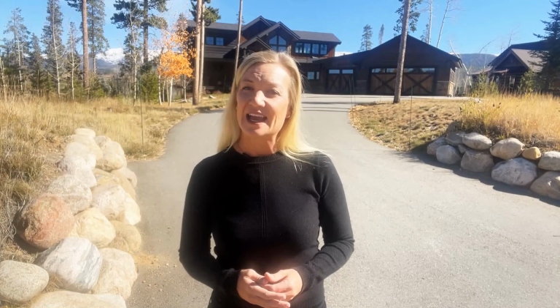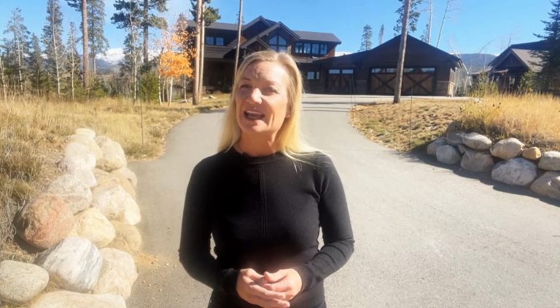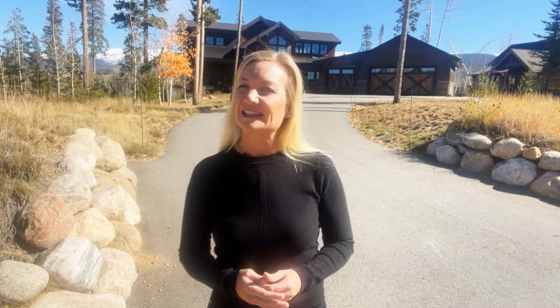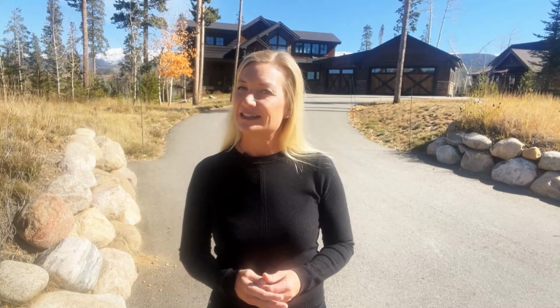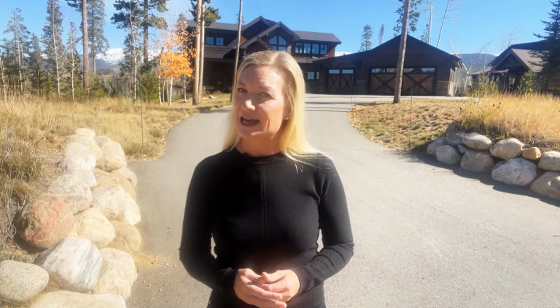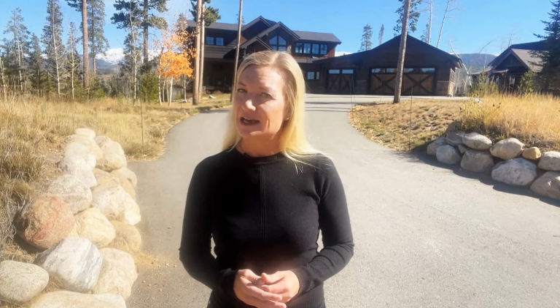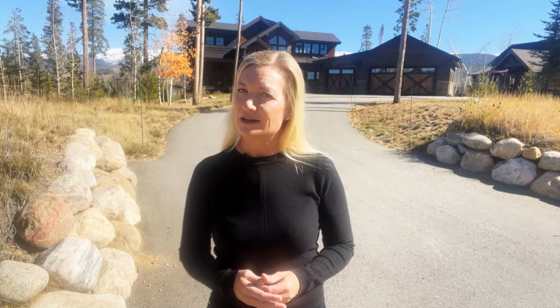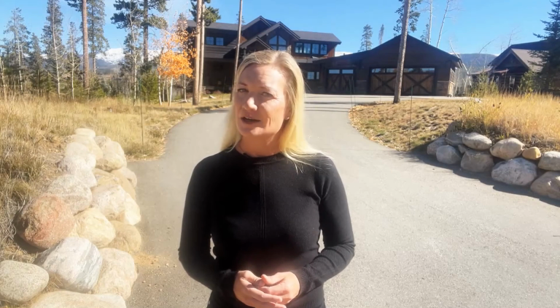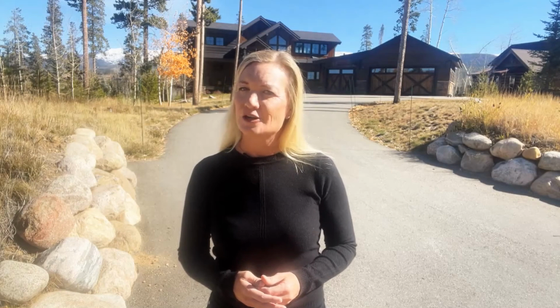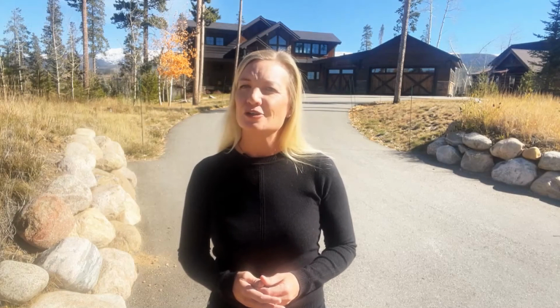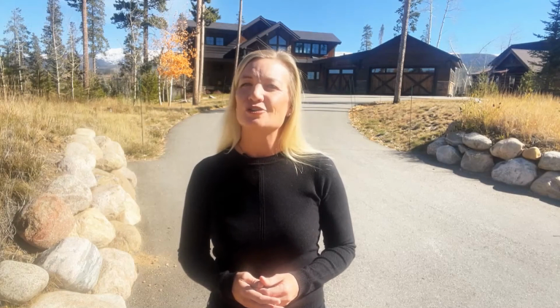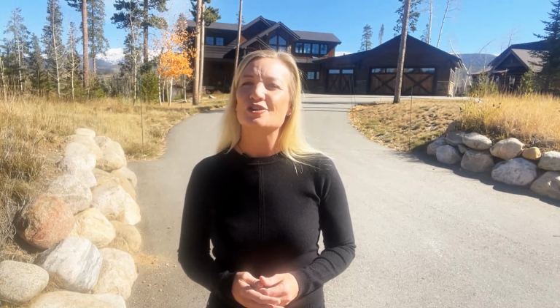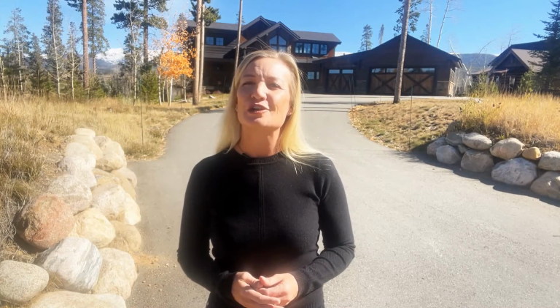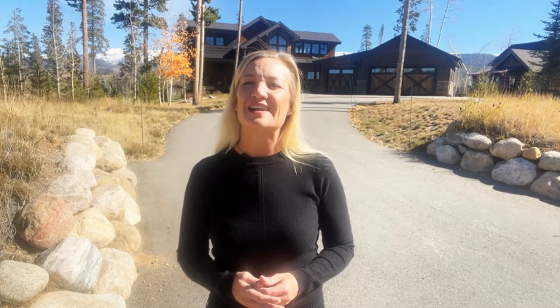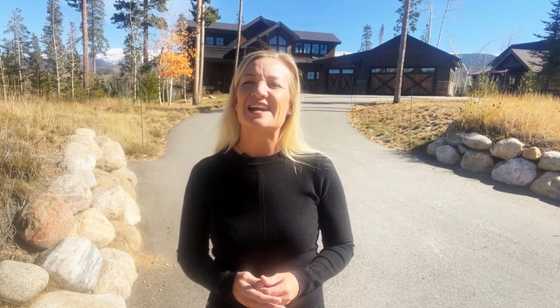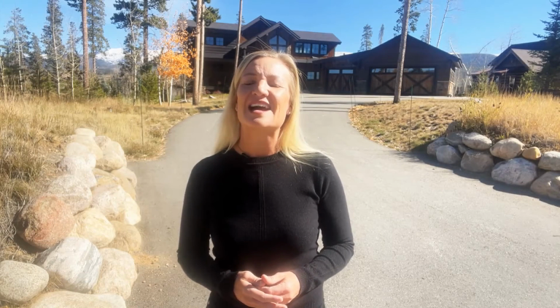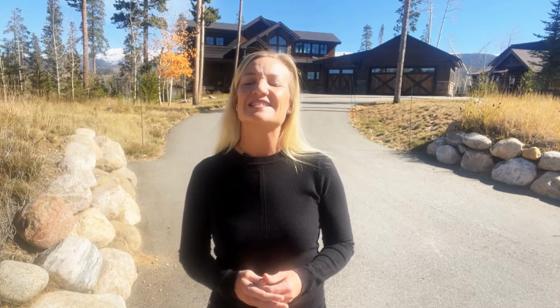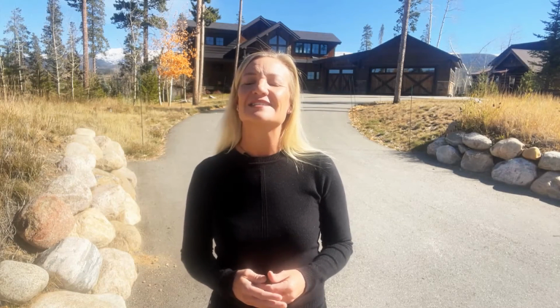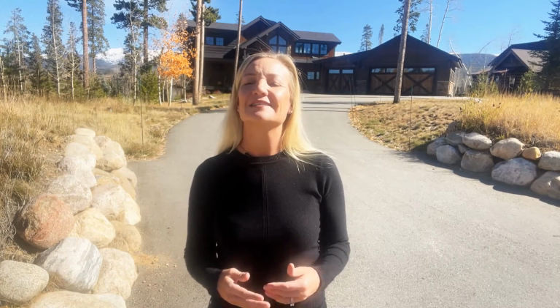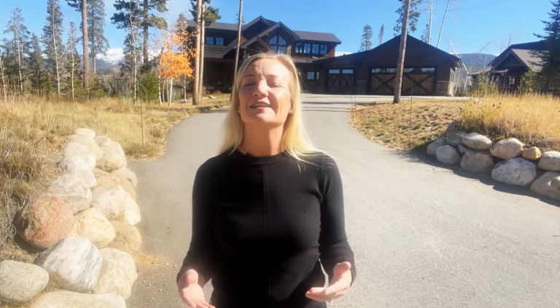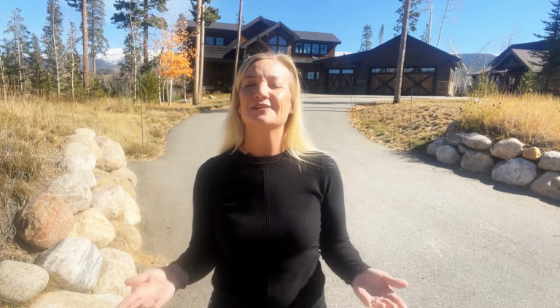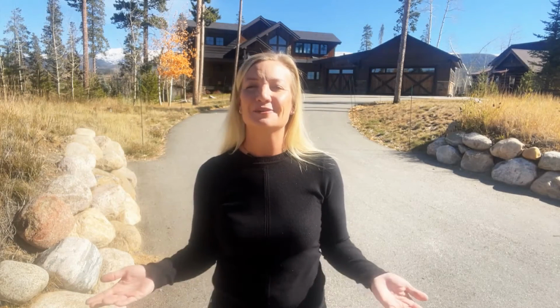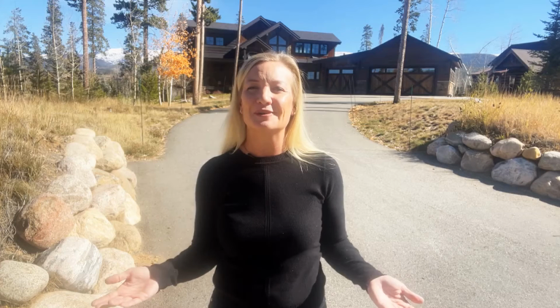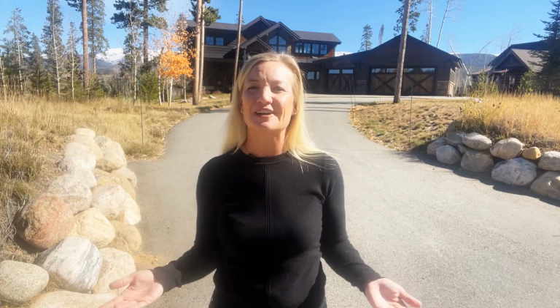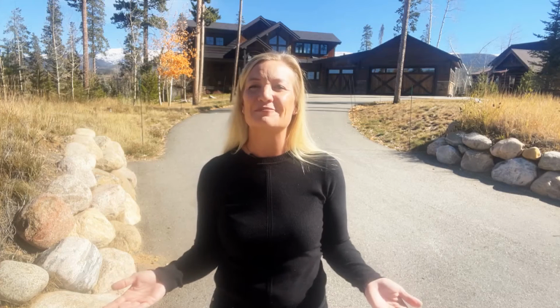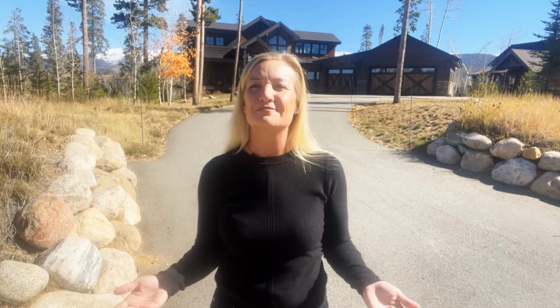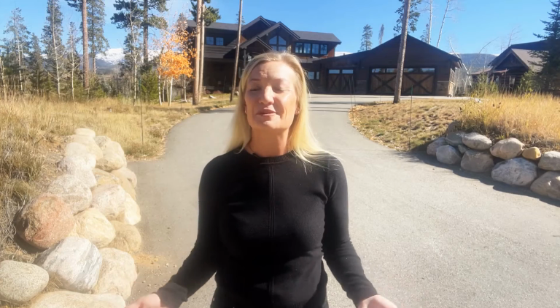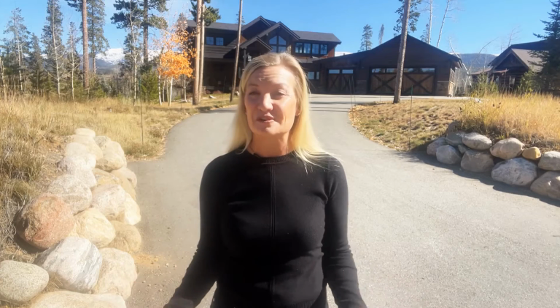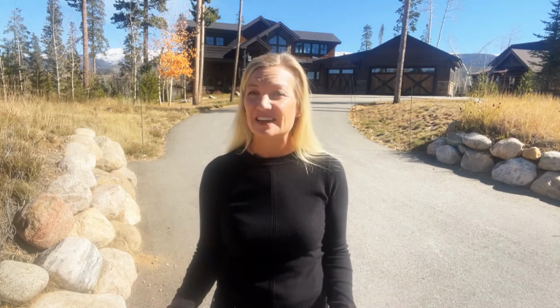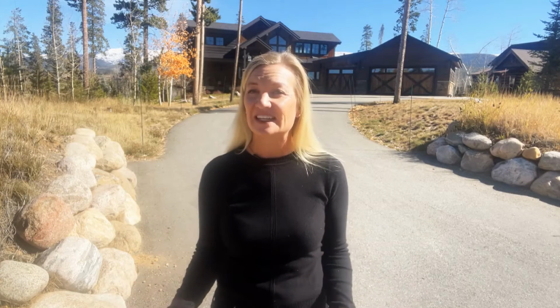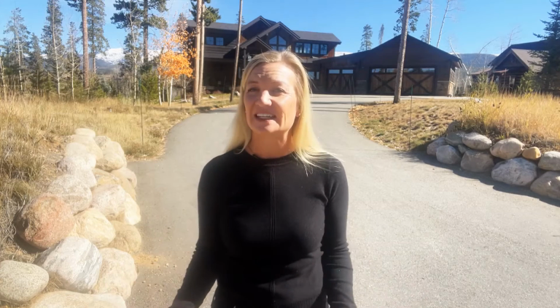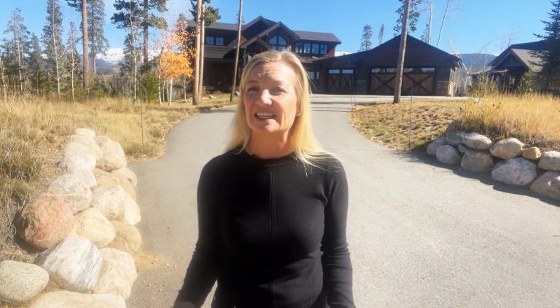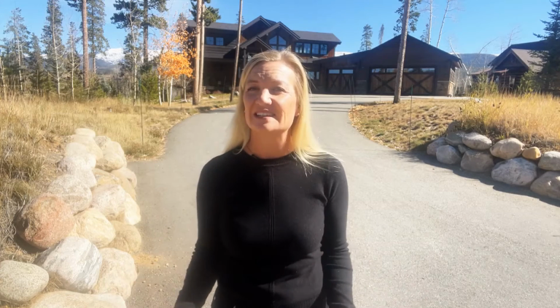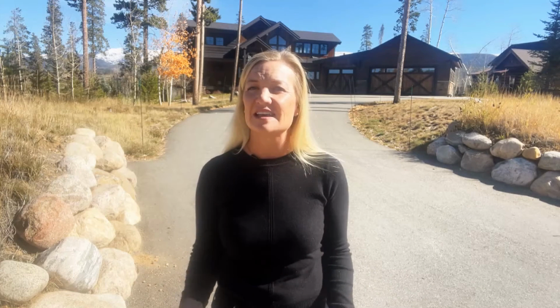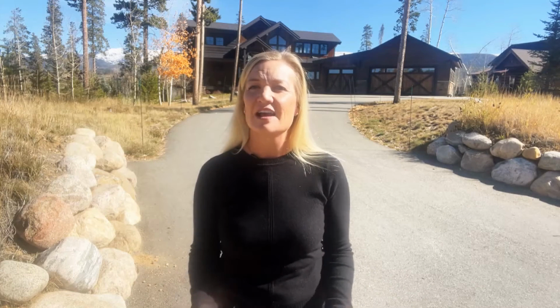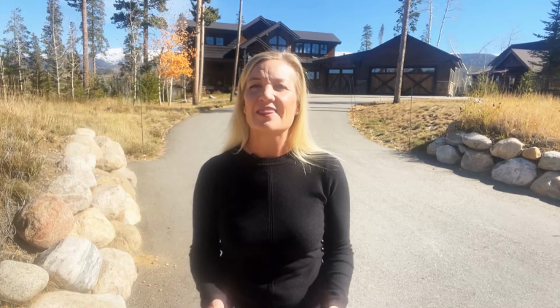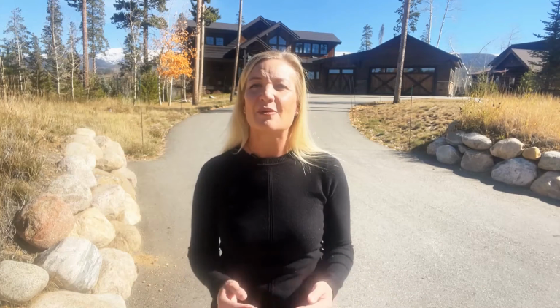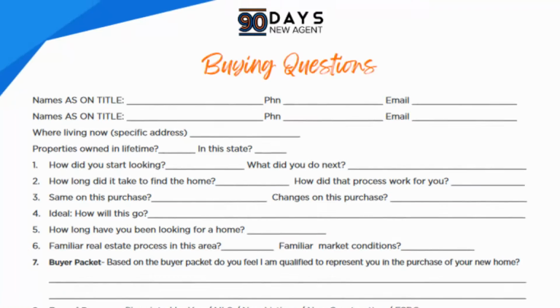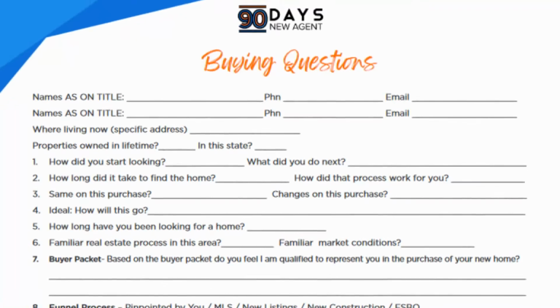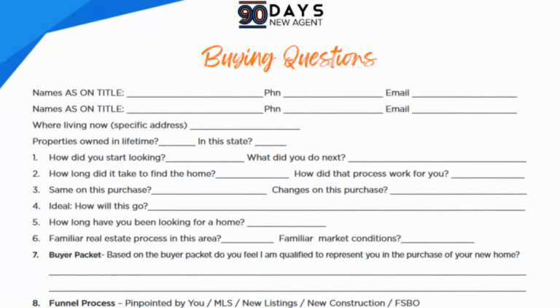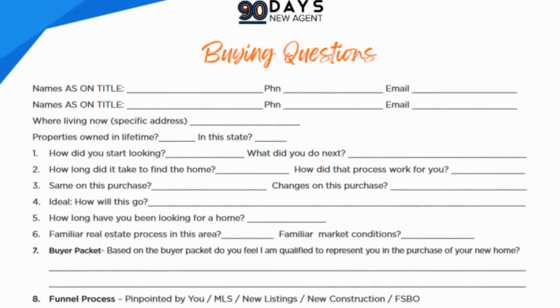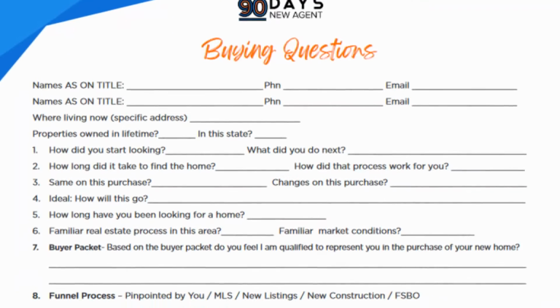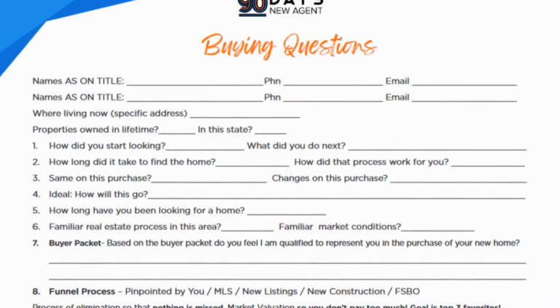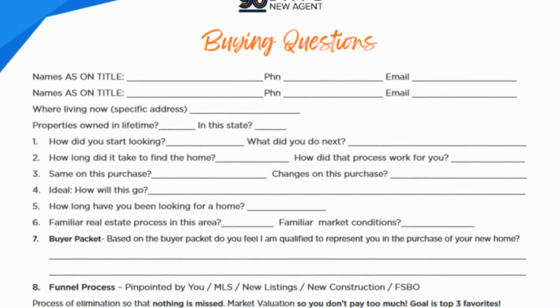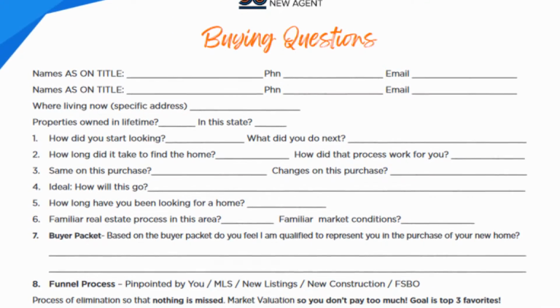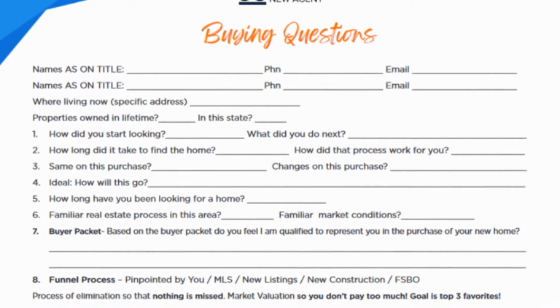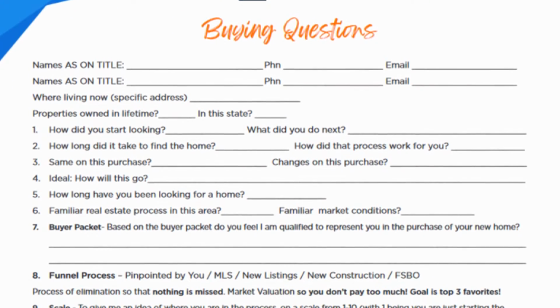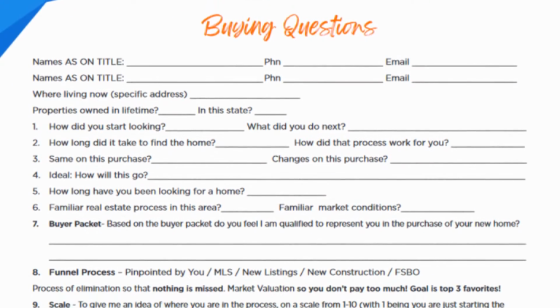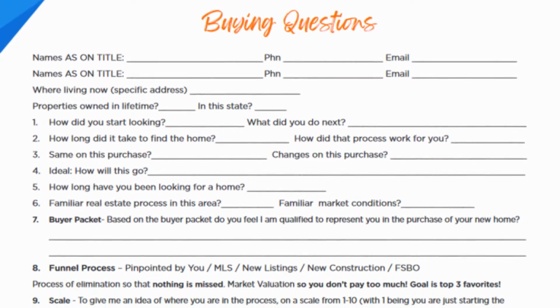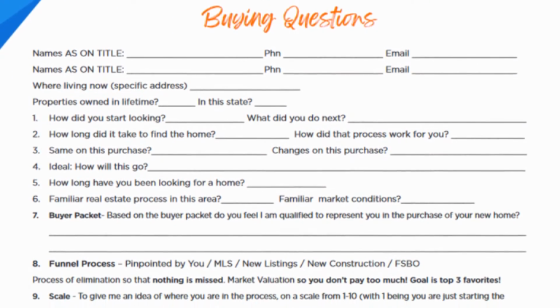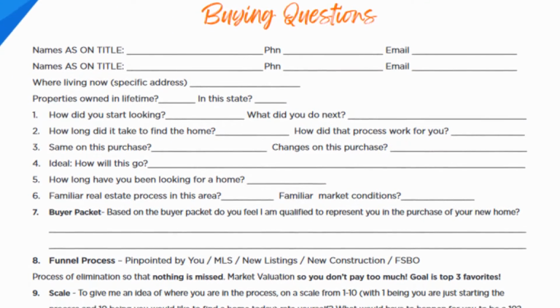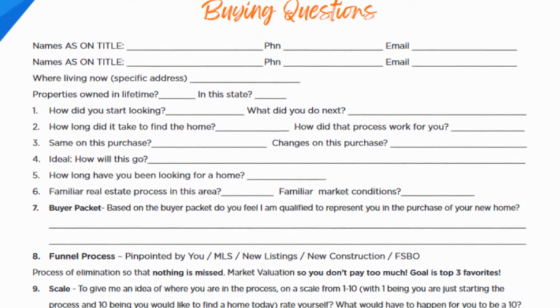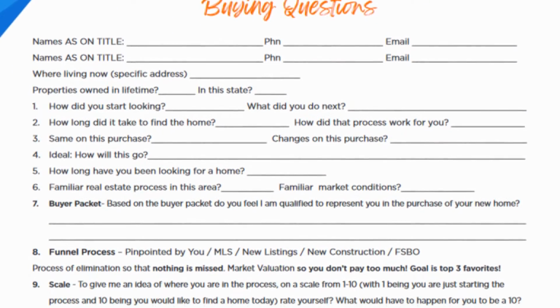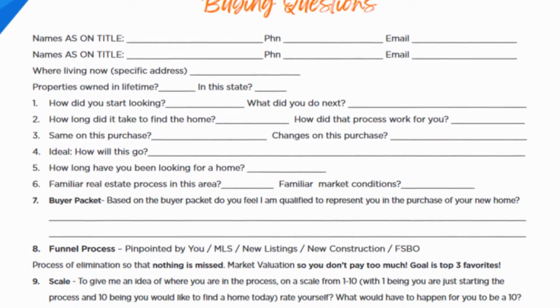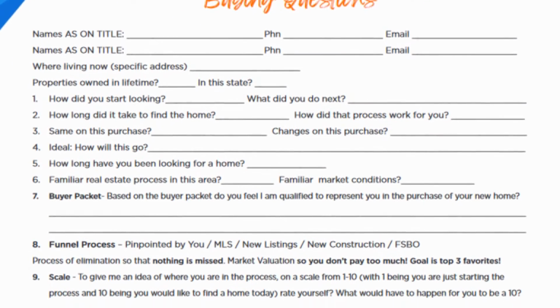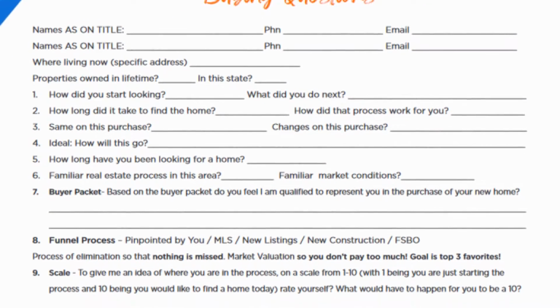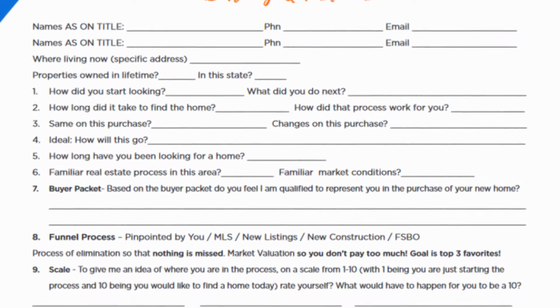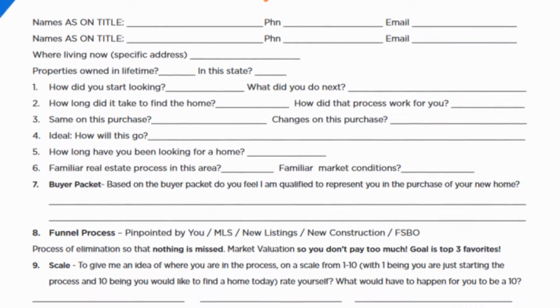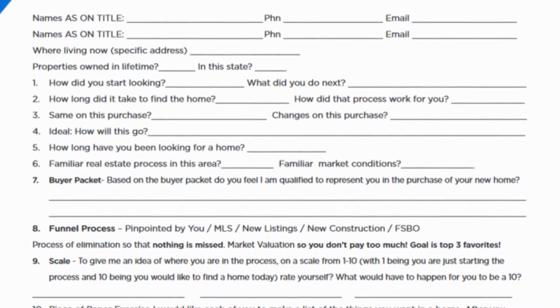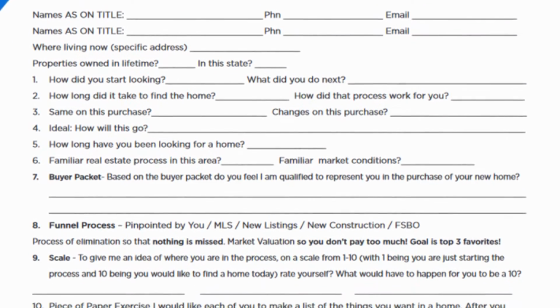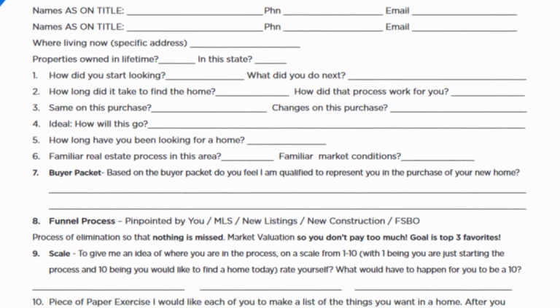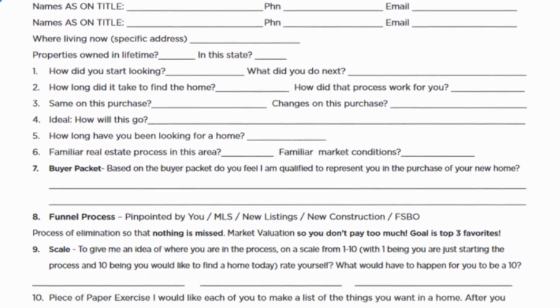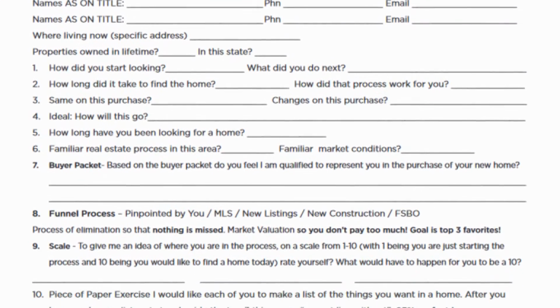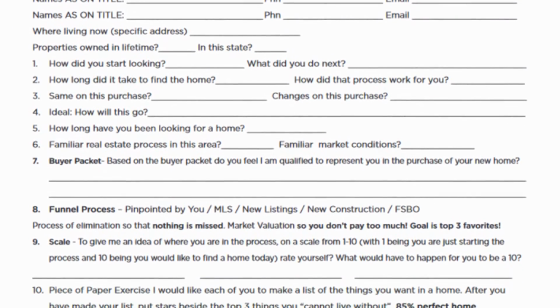Instead, you'll generate a slew of motivated leads that will actually close deals and put money in your pocket.